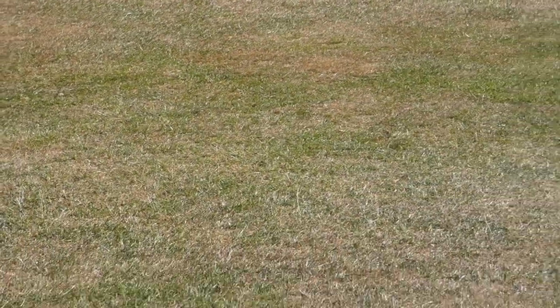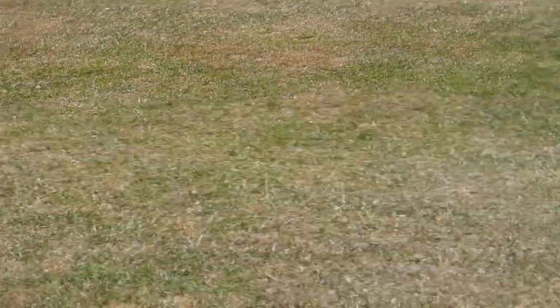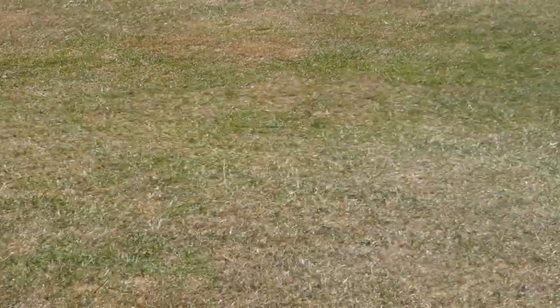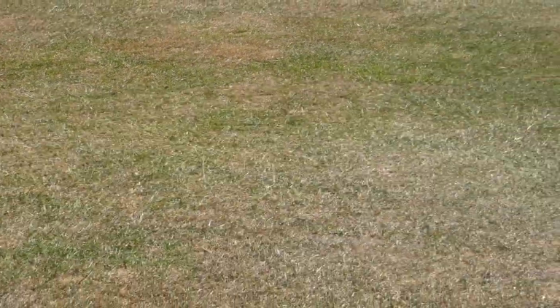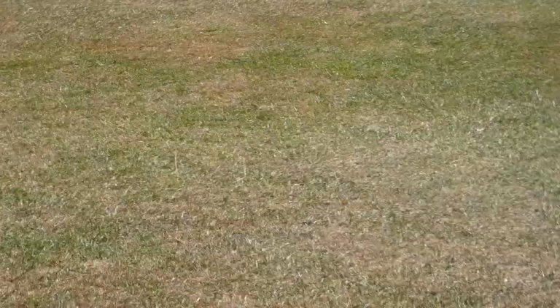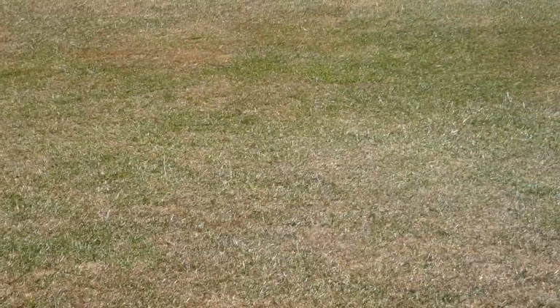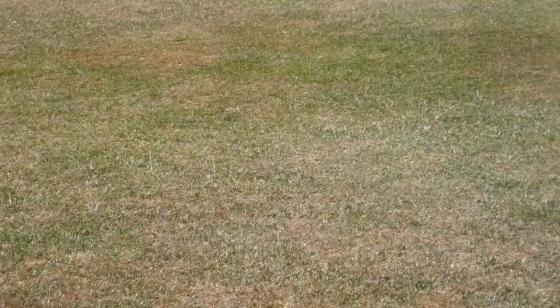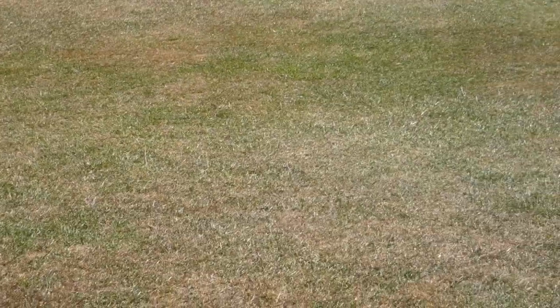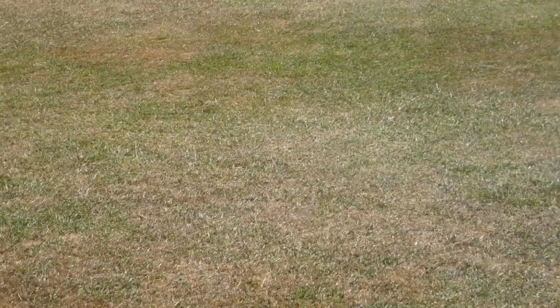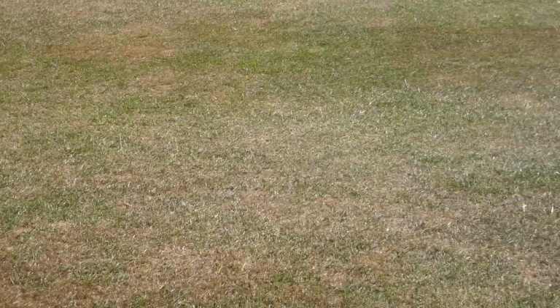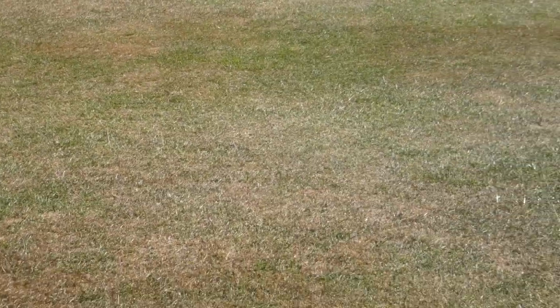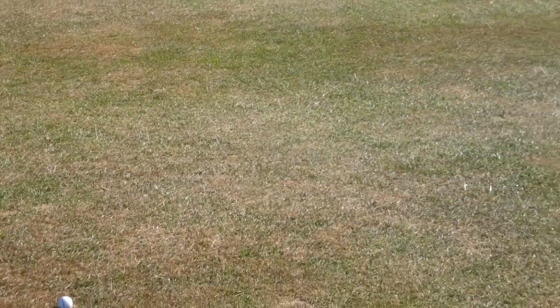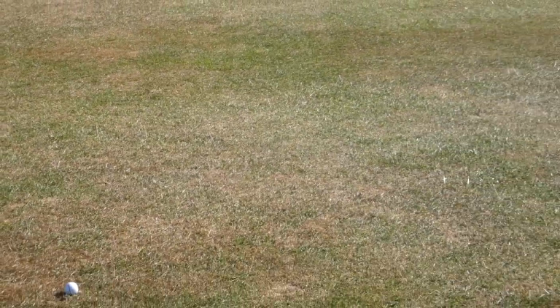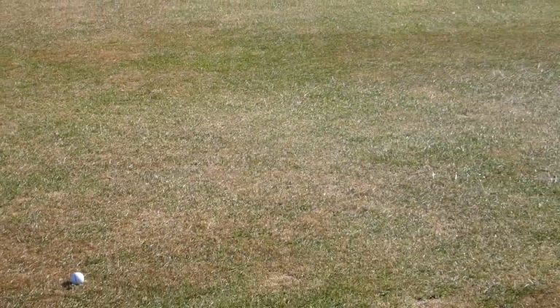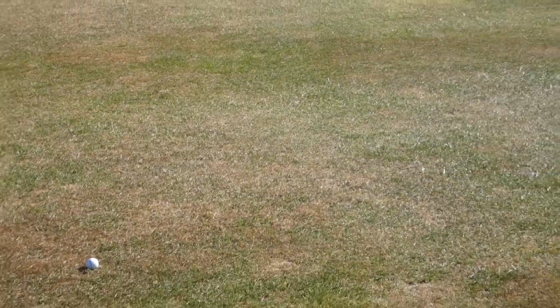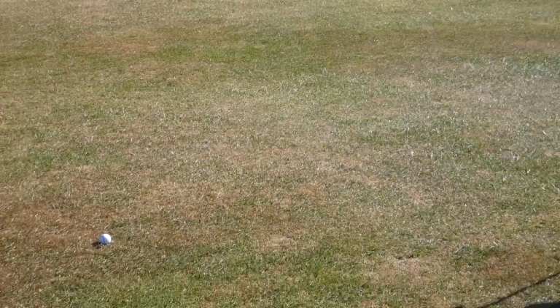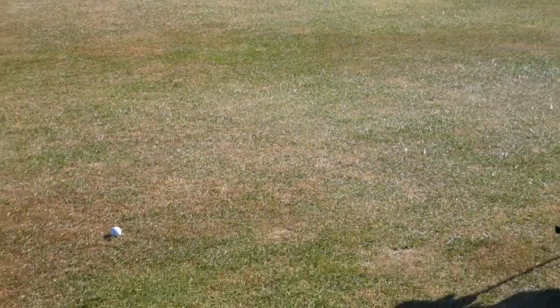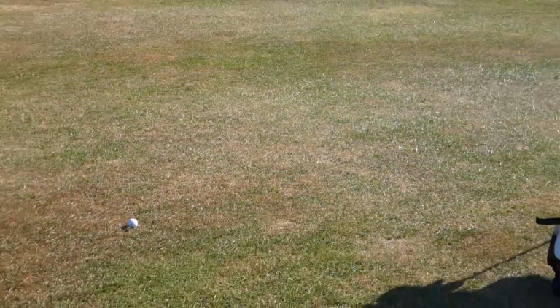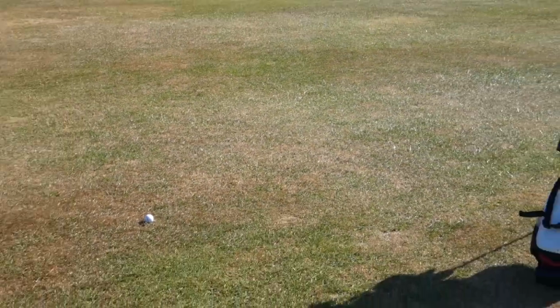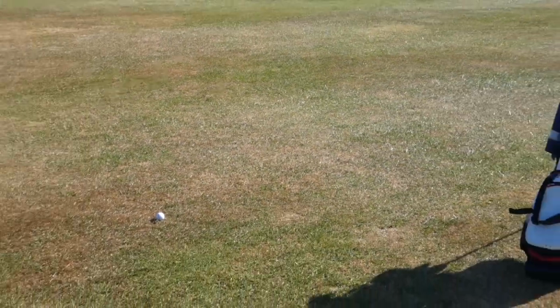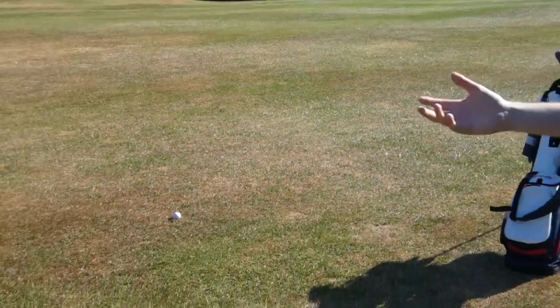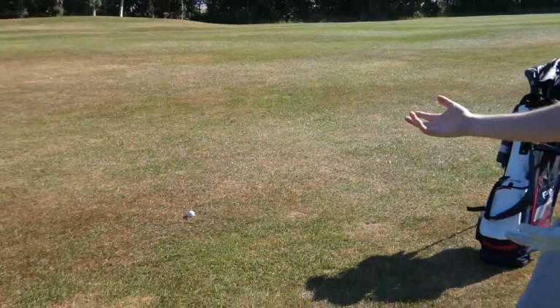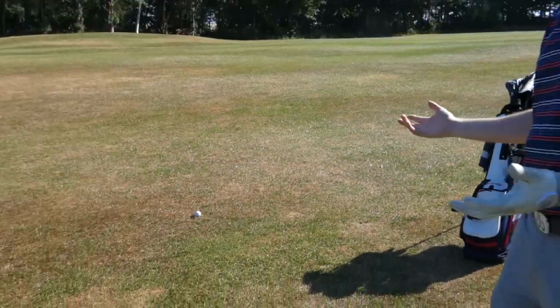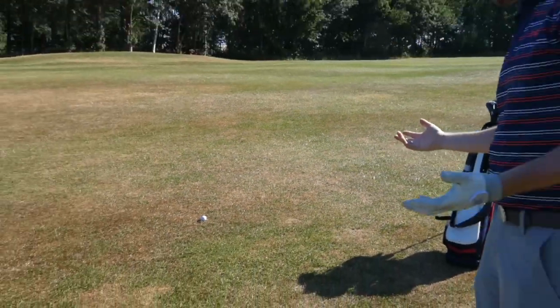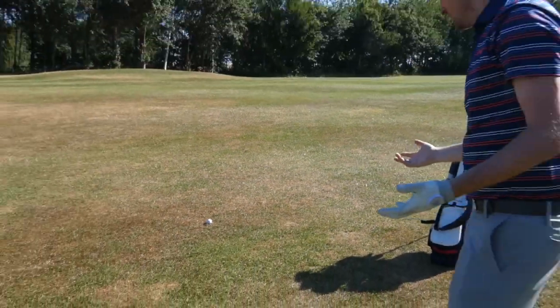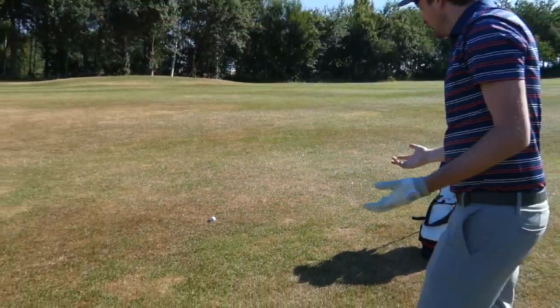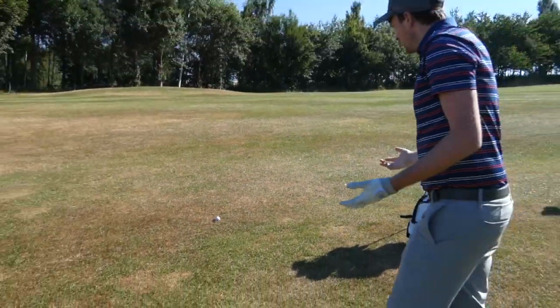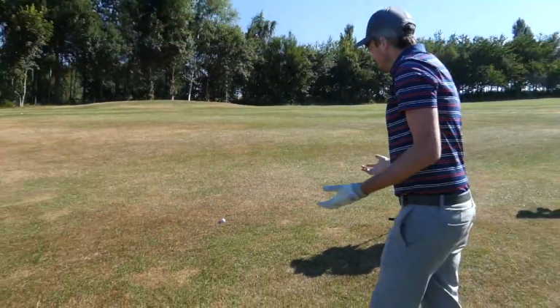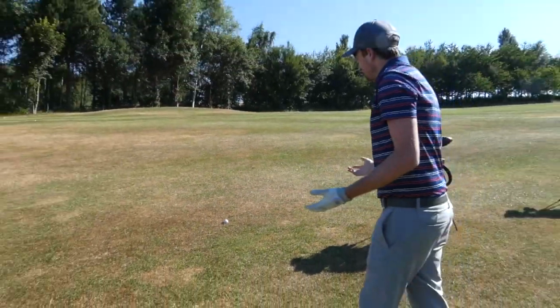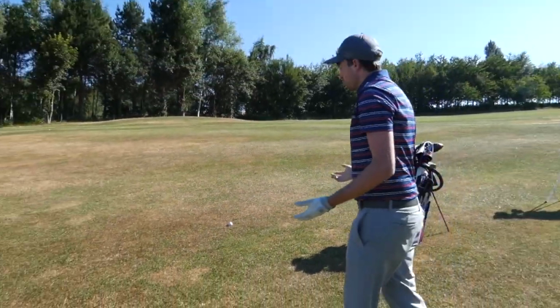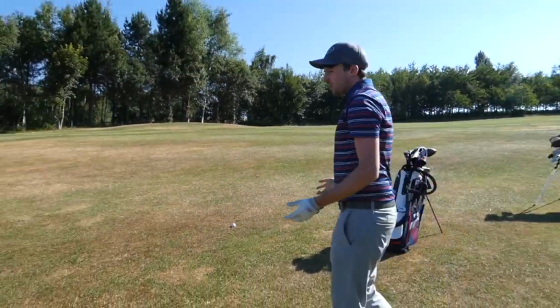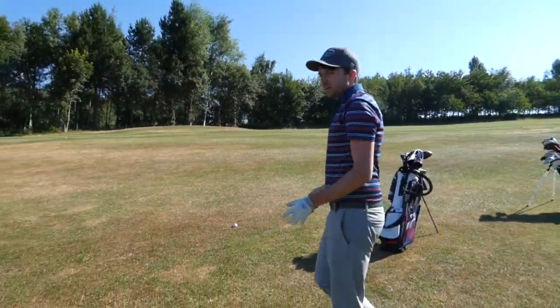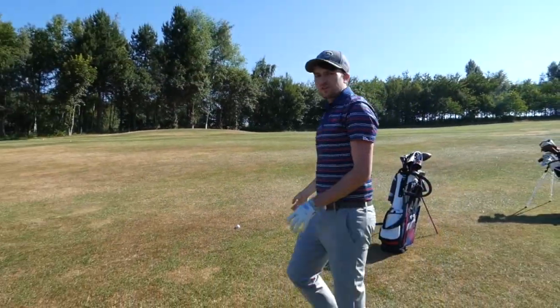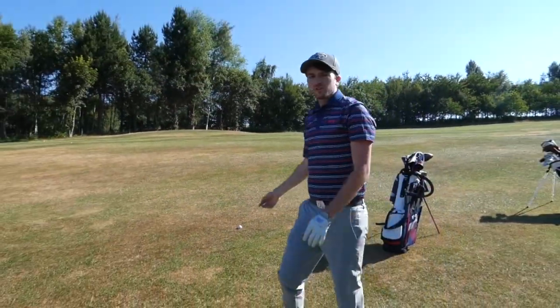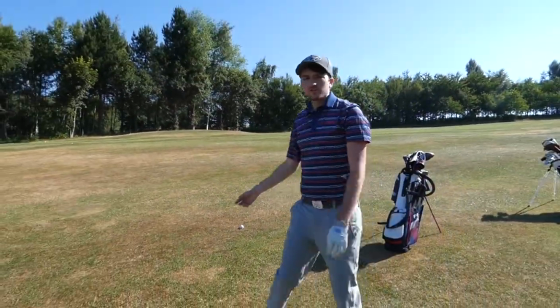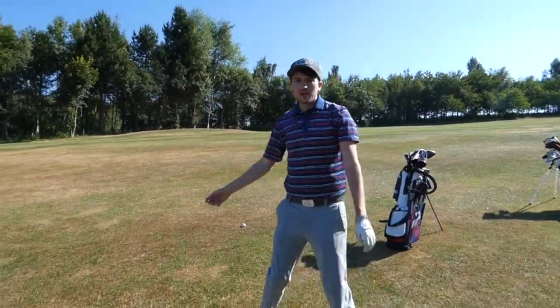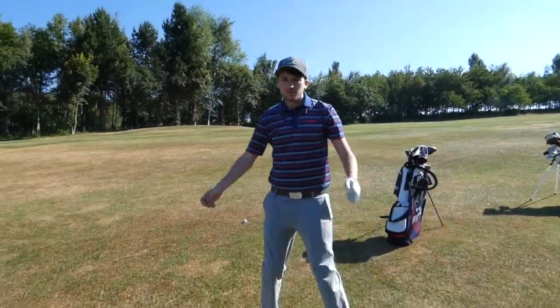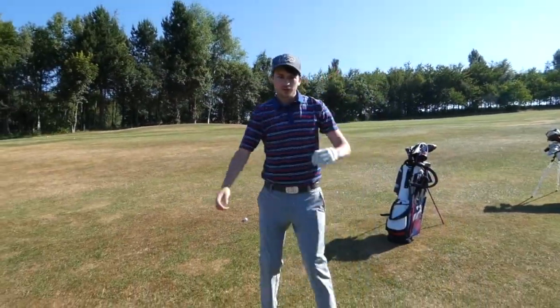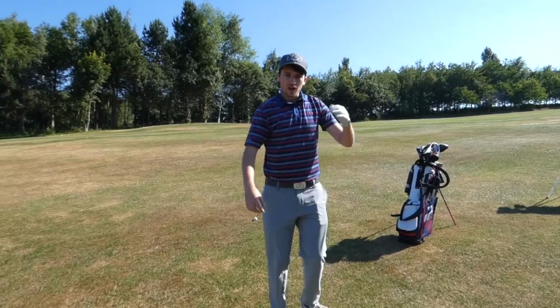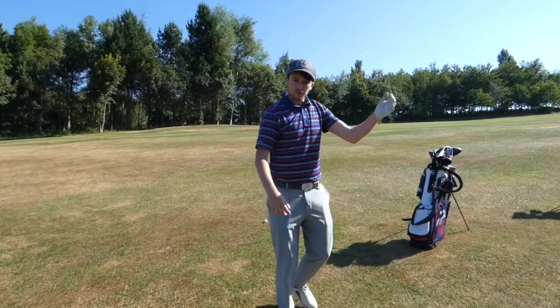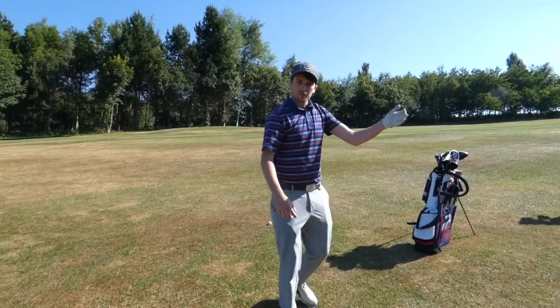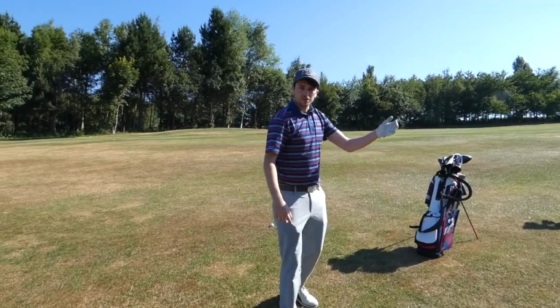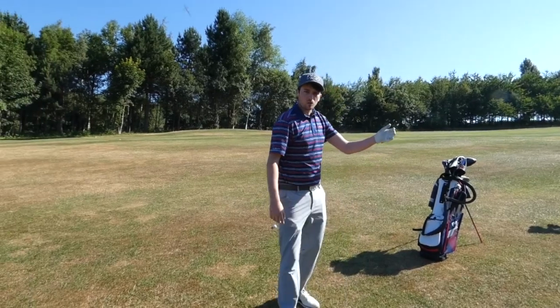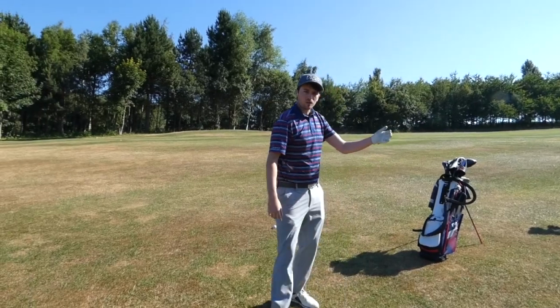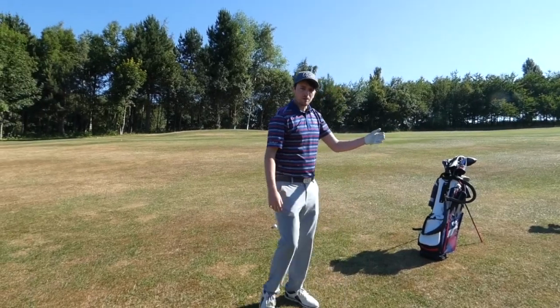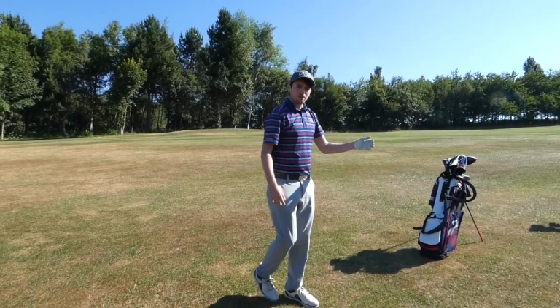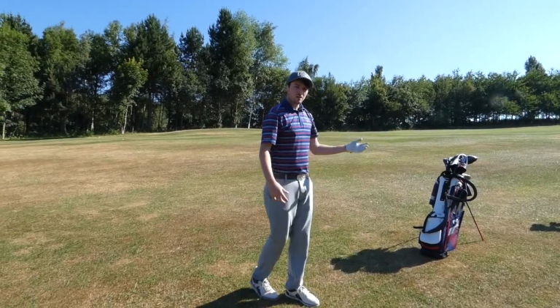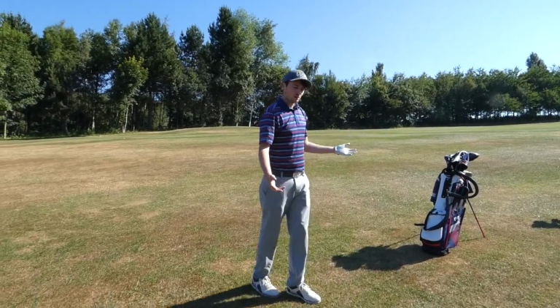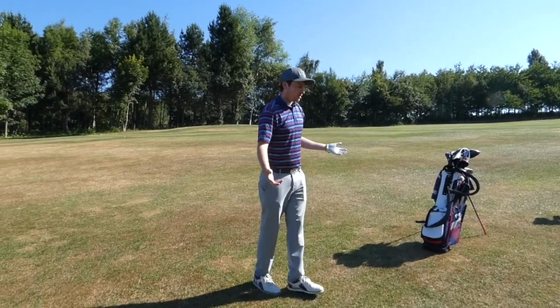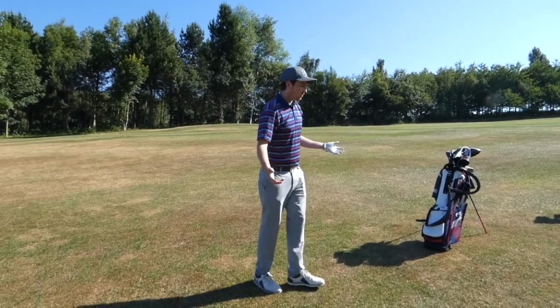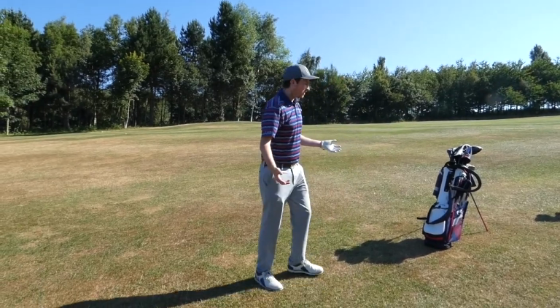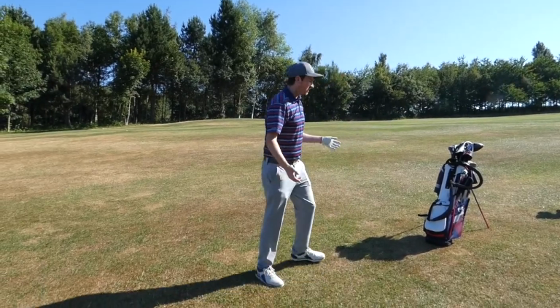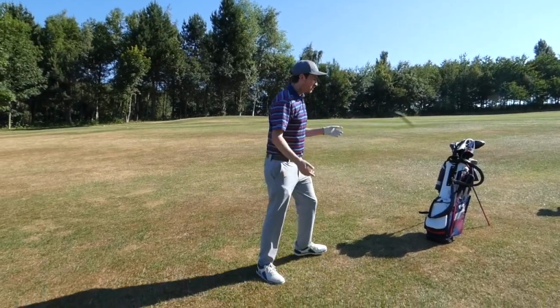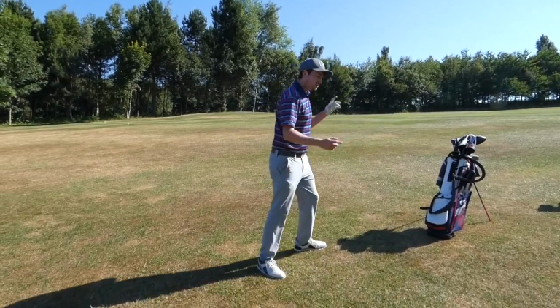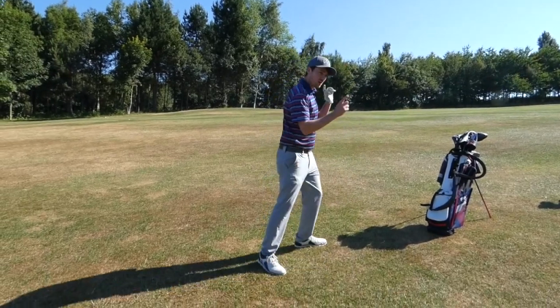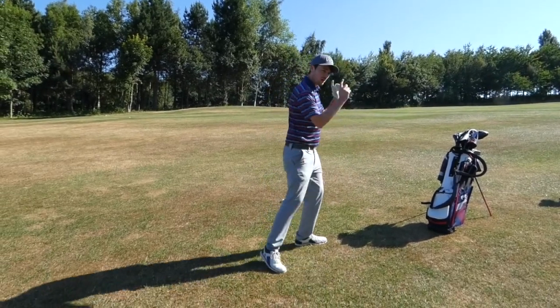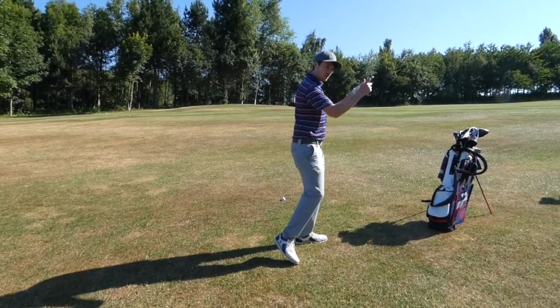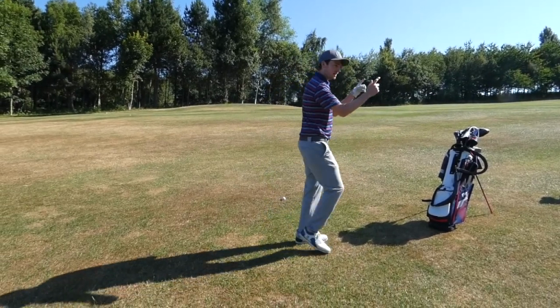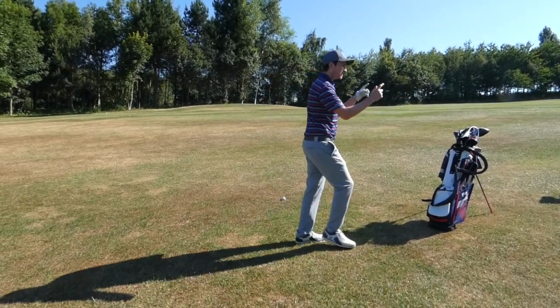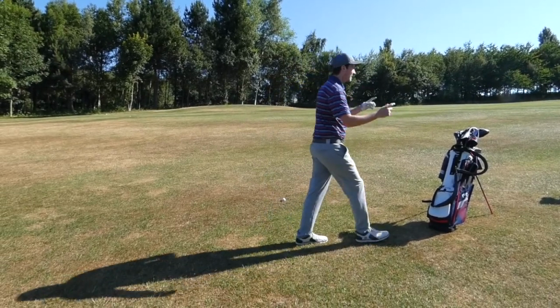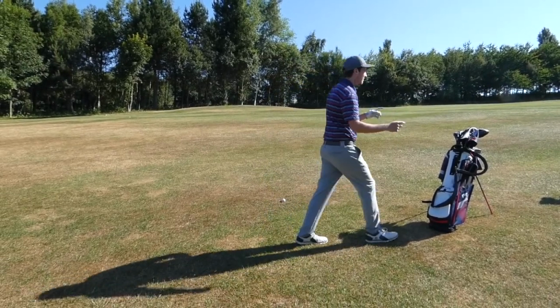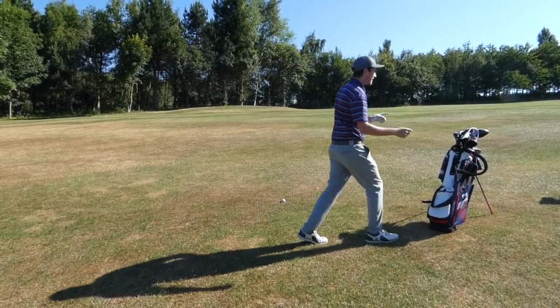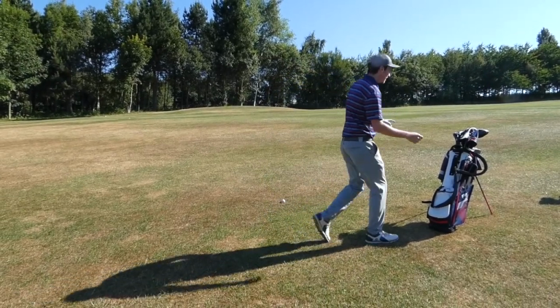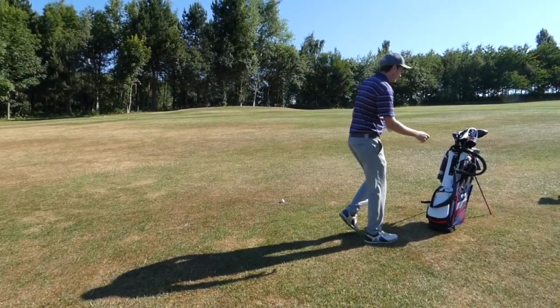So yeah, we'll play out a second shot and see where it goes, because of course there's no point in doing a good drive if you can't finish it out — as we normally do. Let's see how we get on.